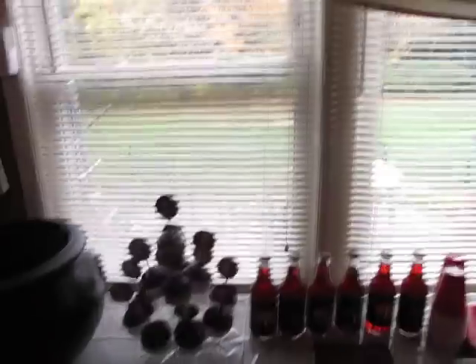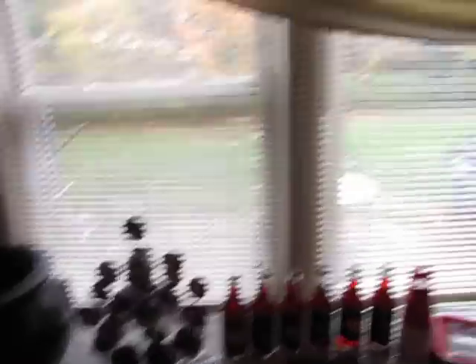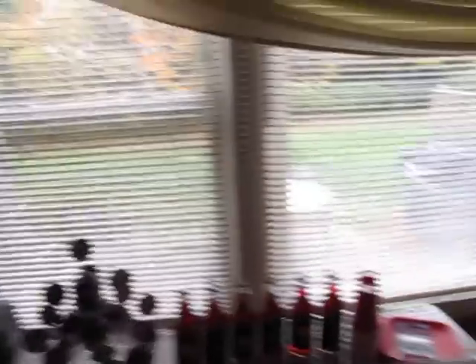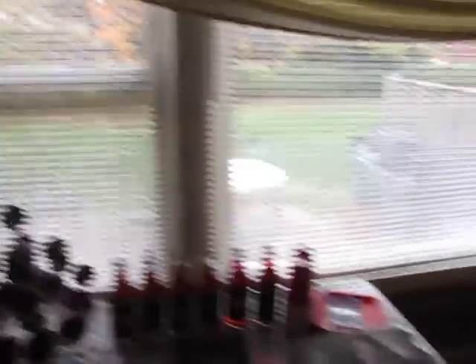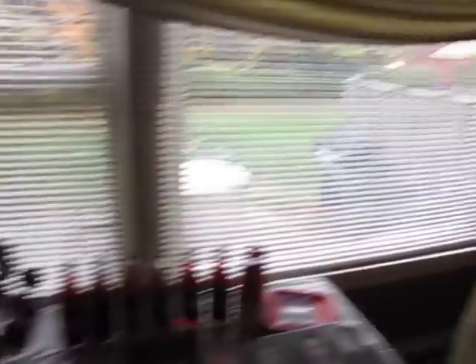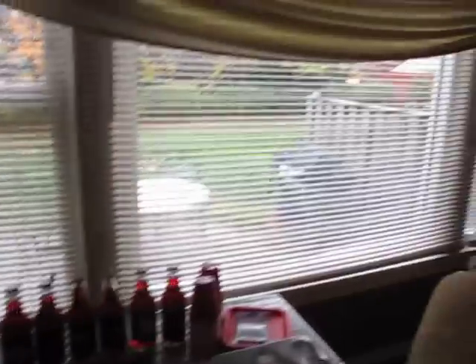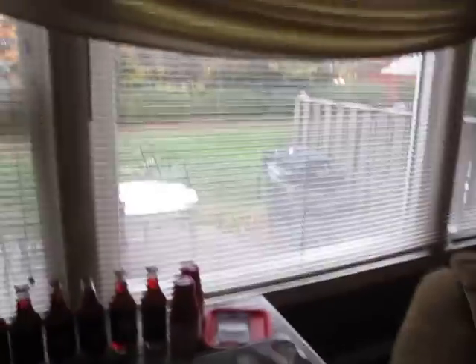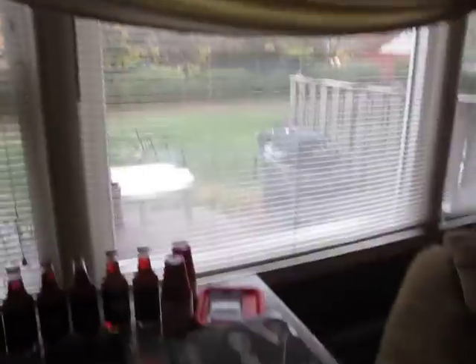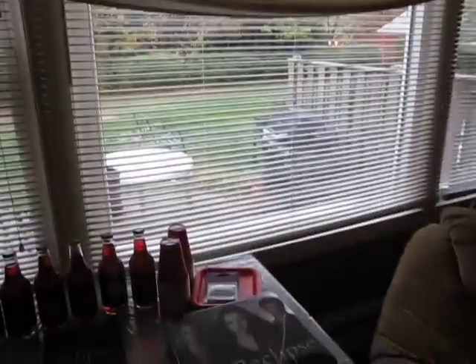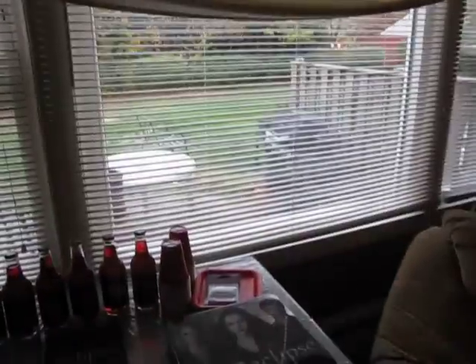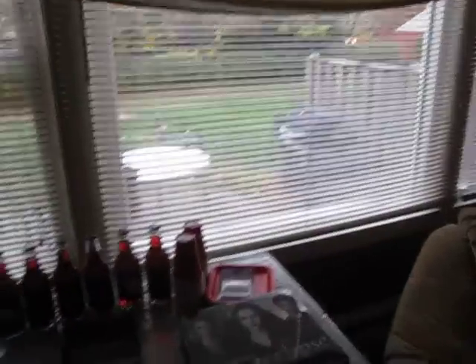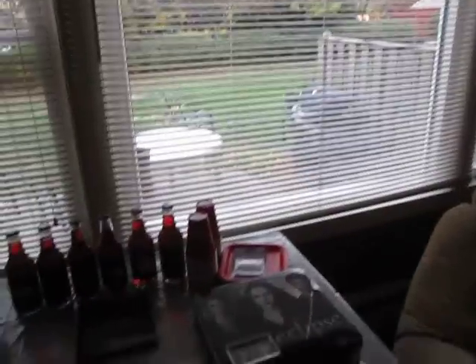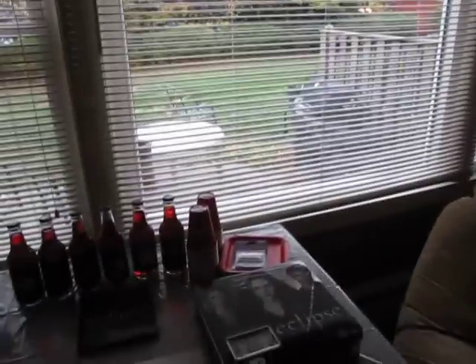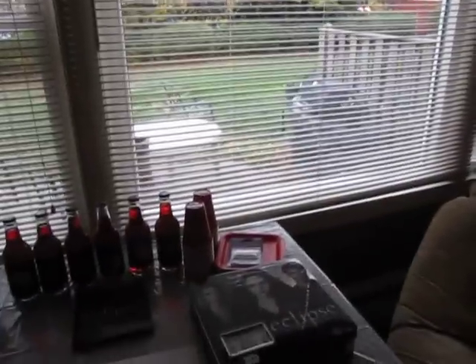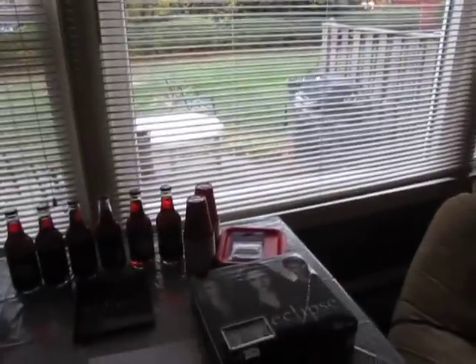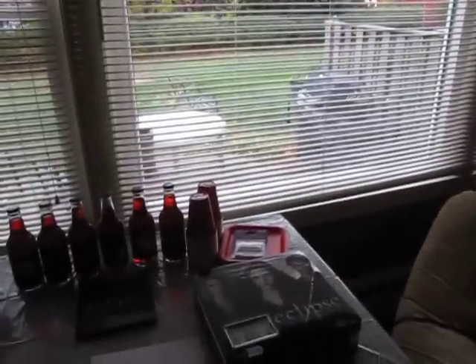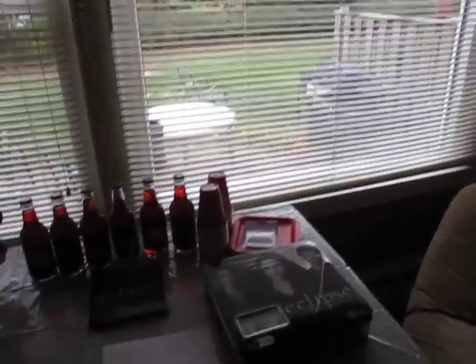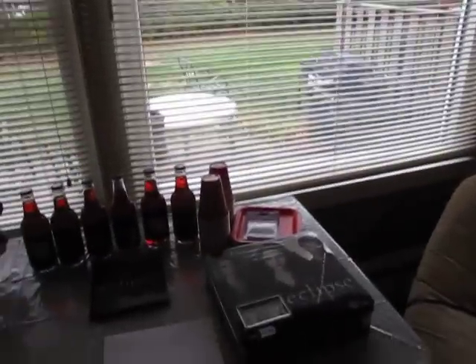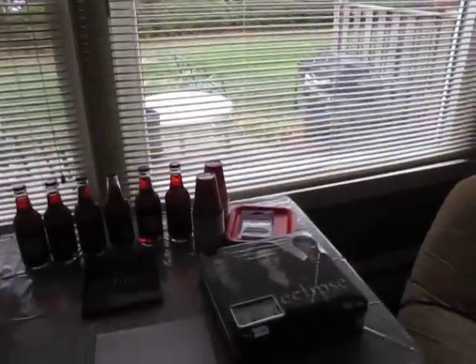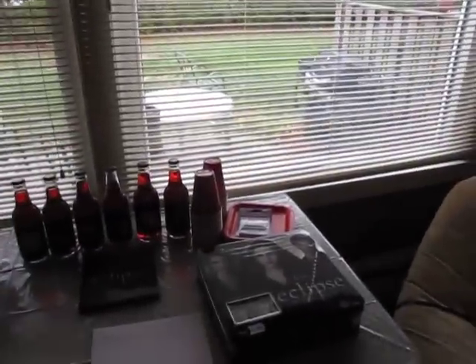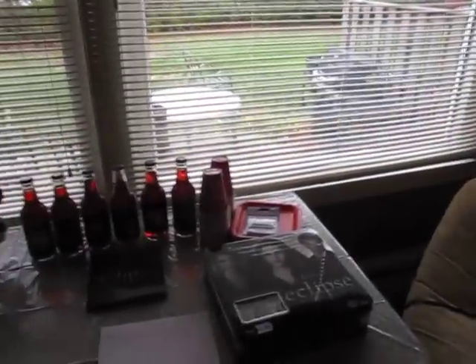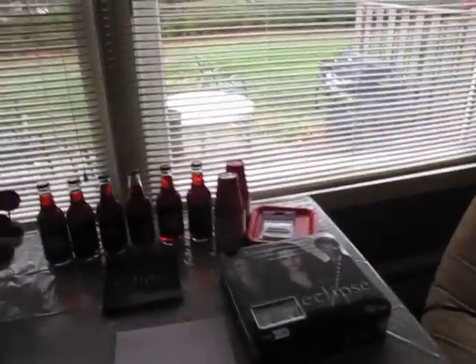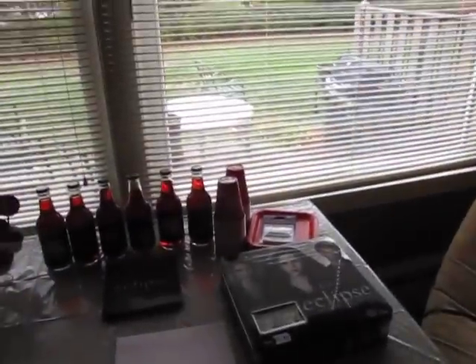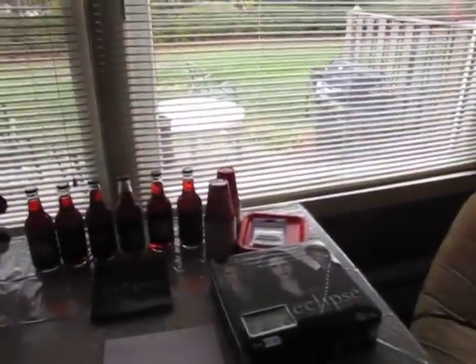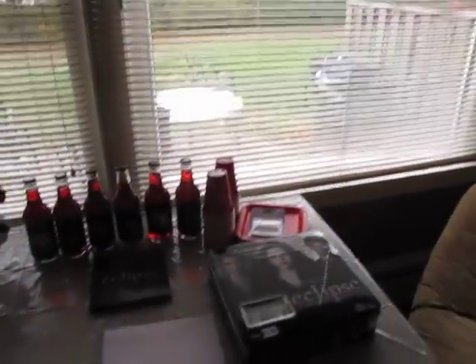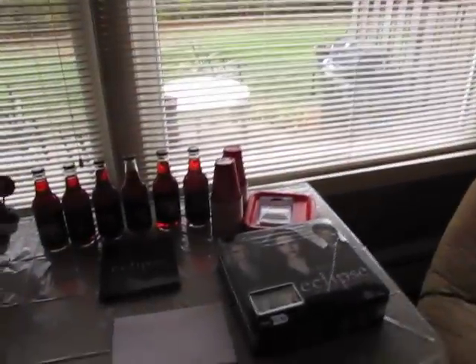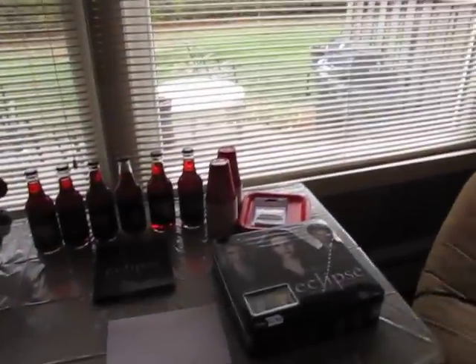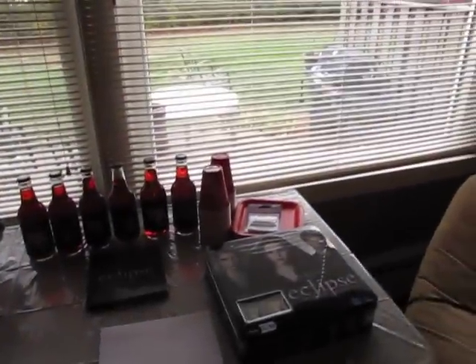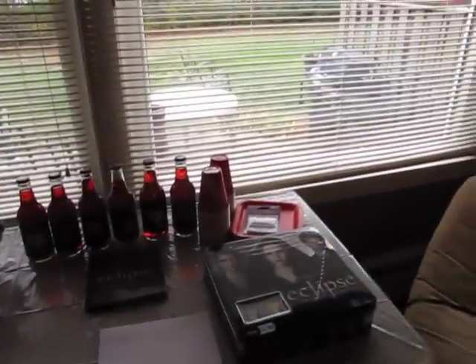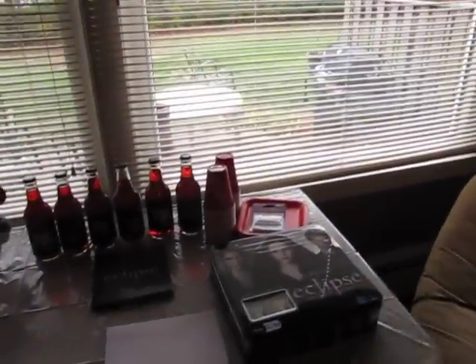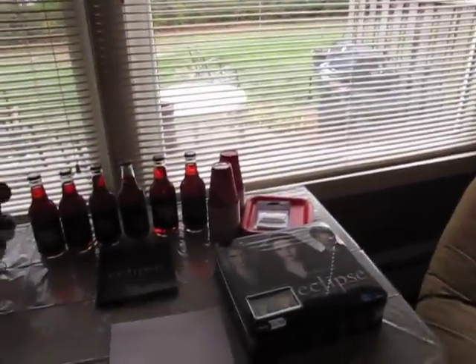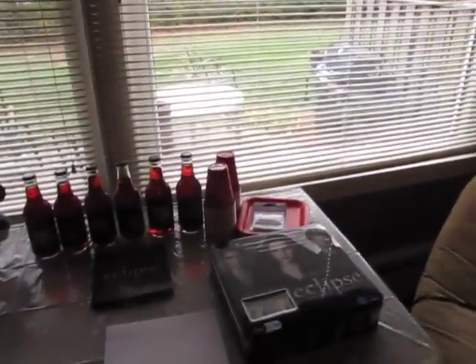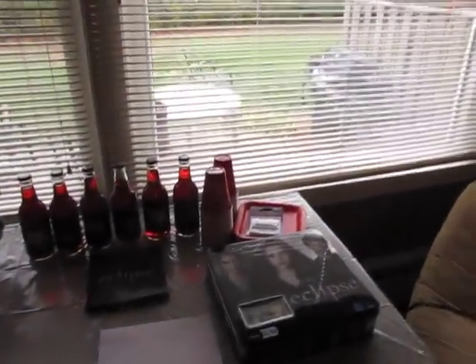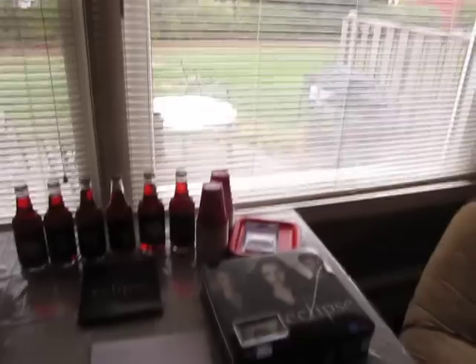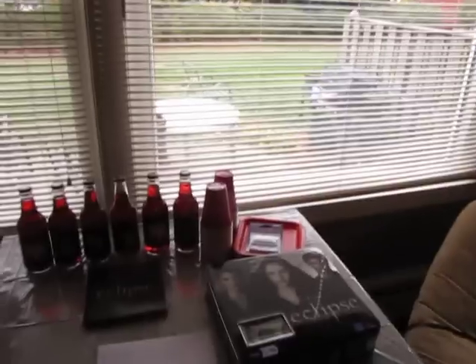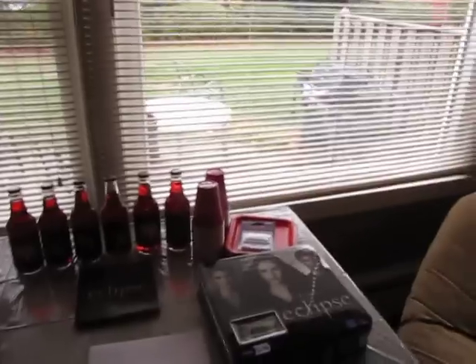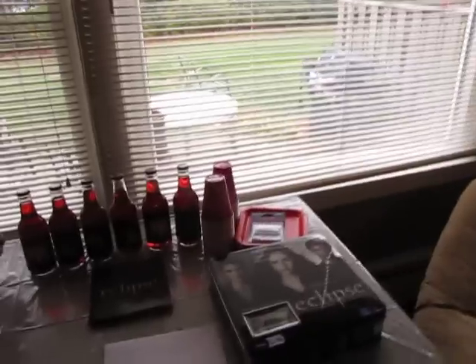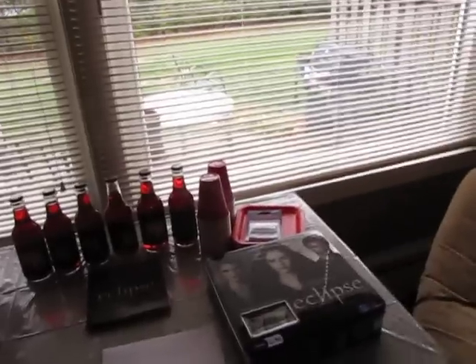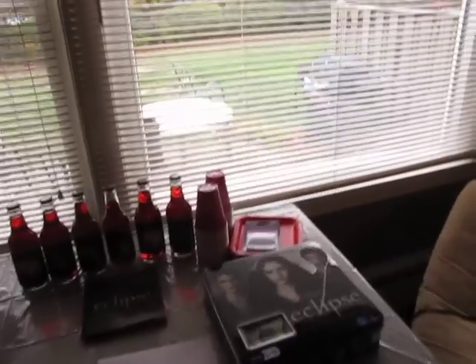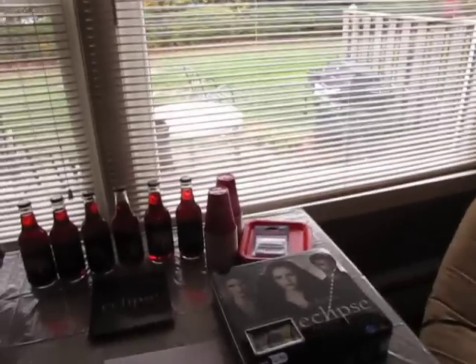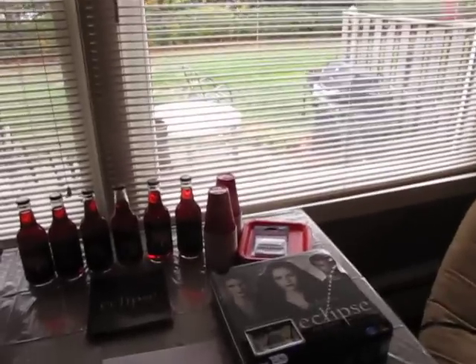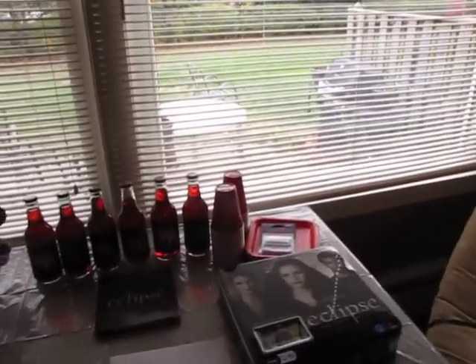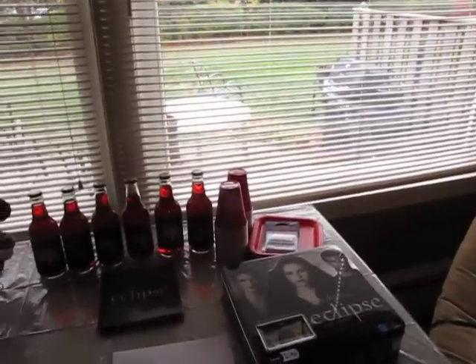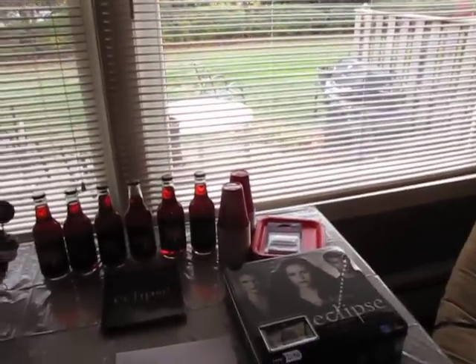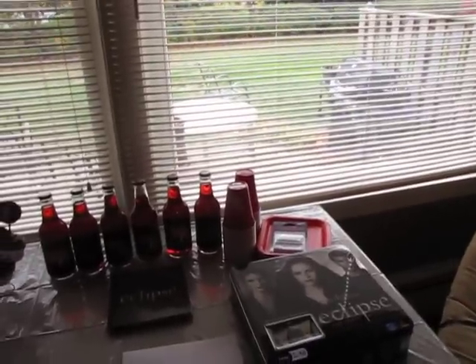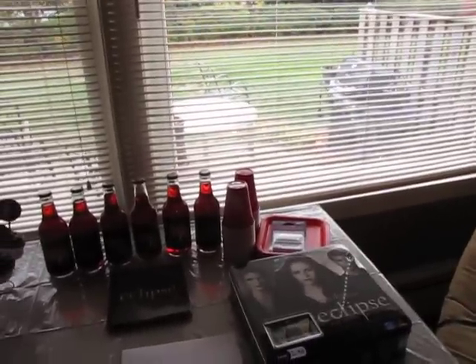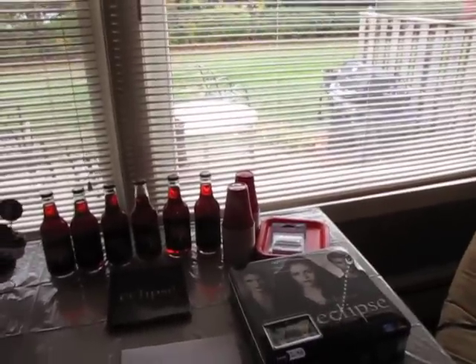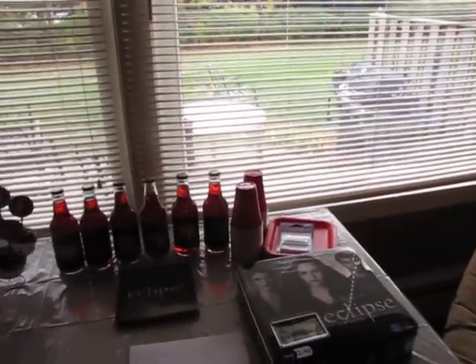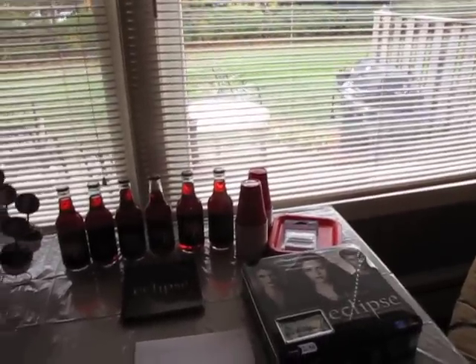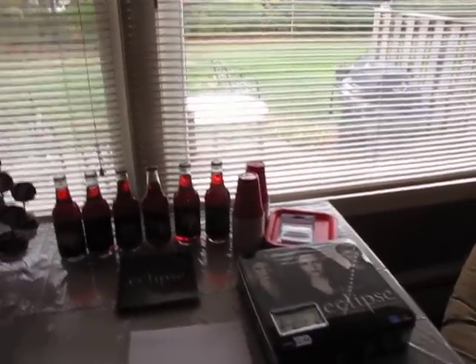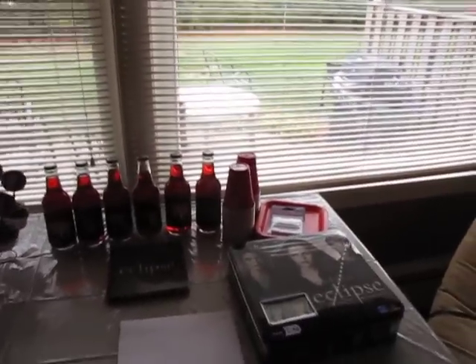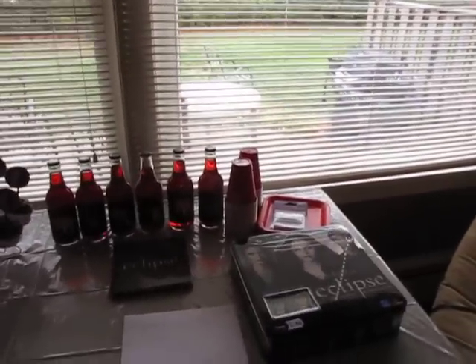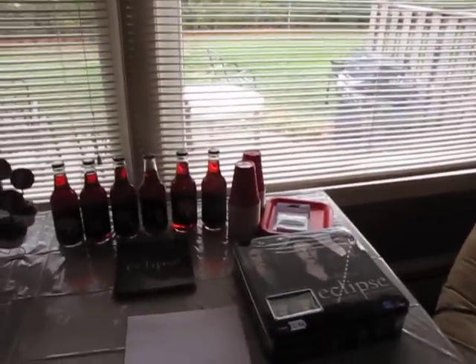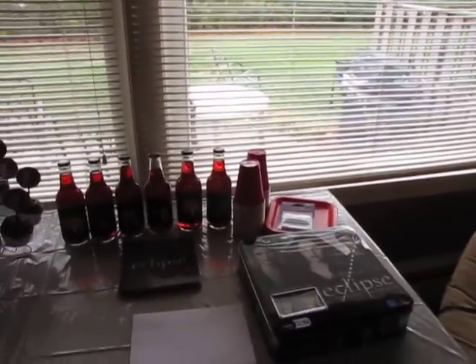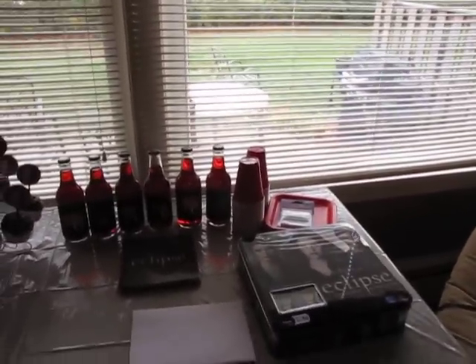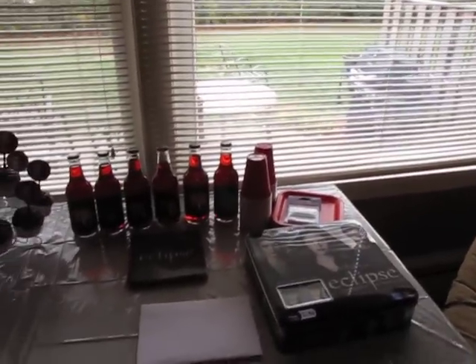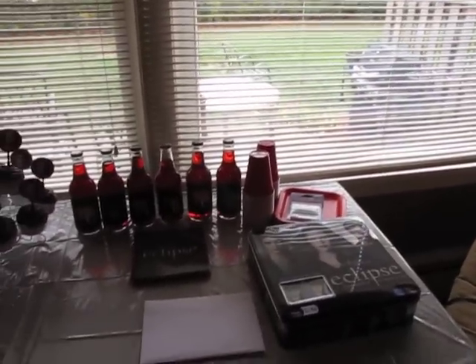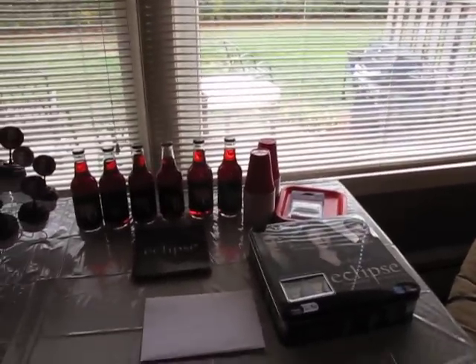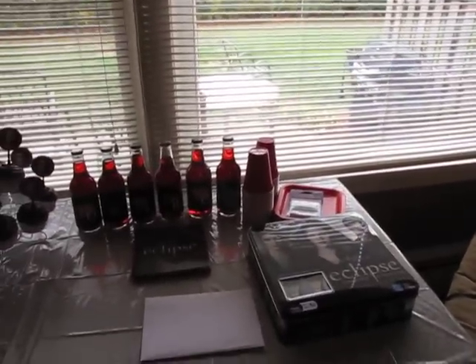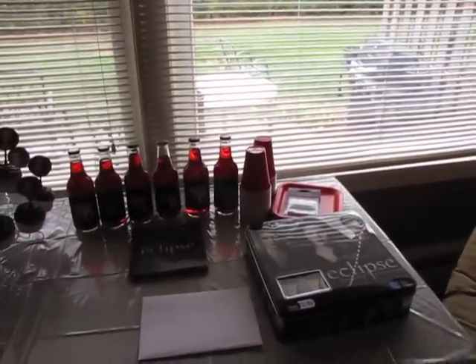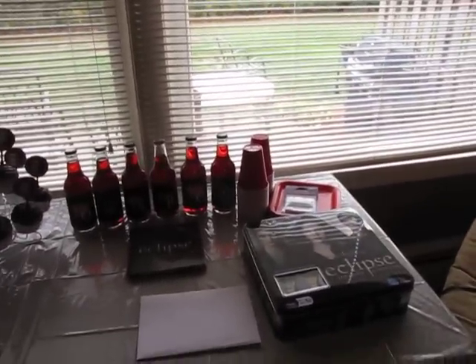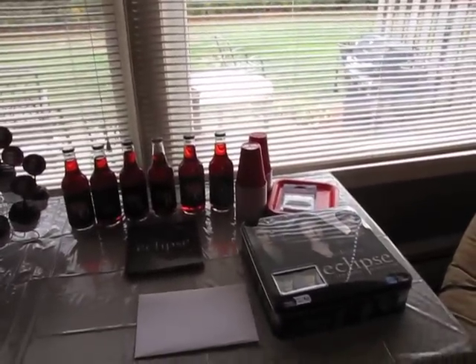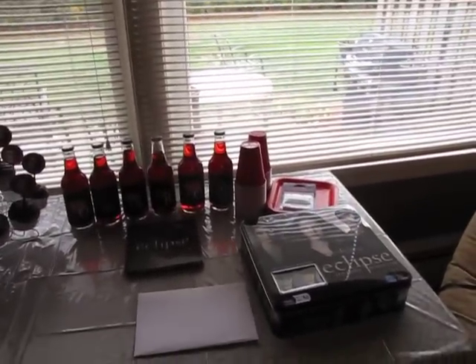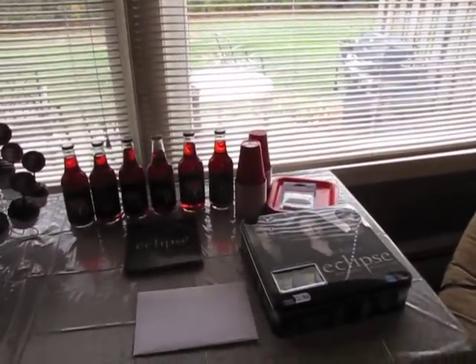Hey everyone, it's Amy. I just wanted to show you, we're having a Twilight birthday party for my daughter today.